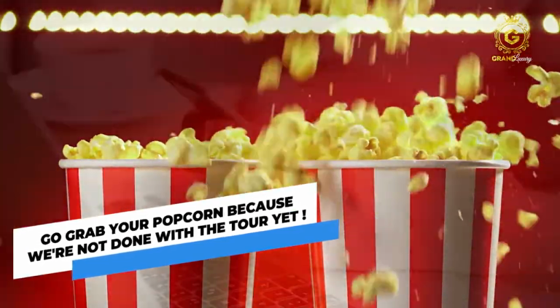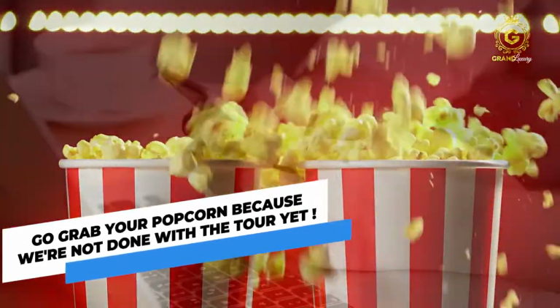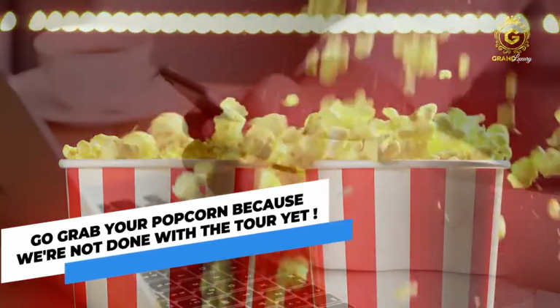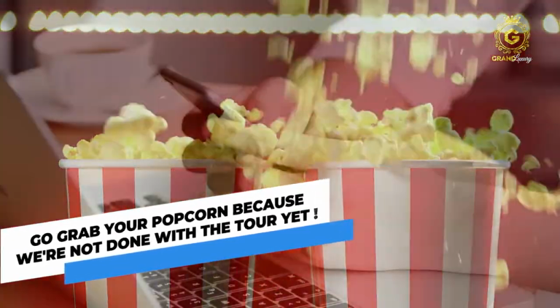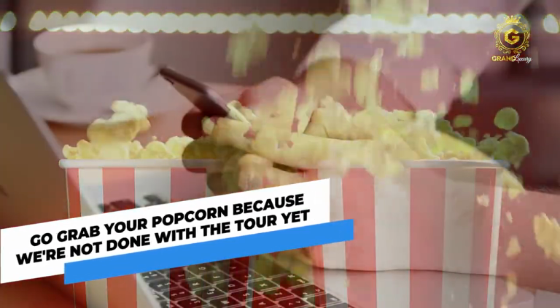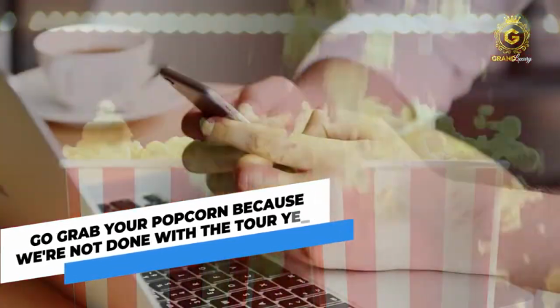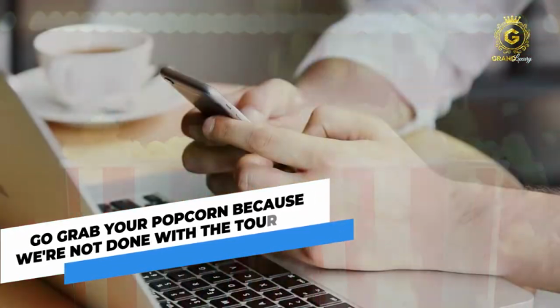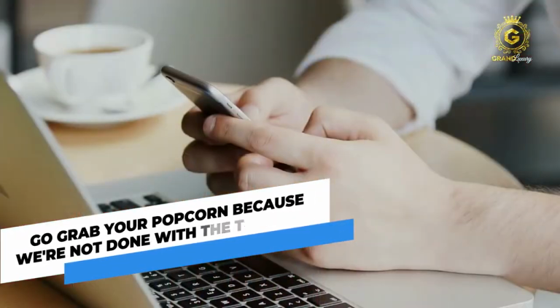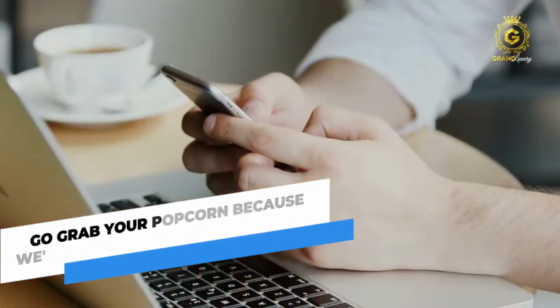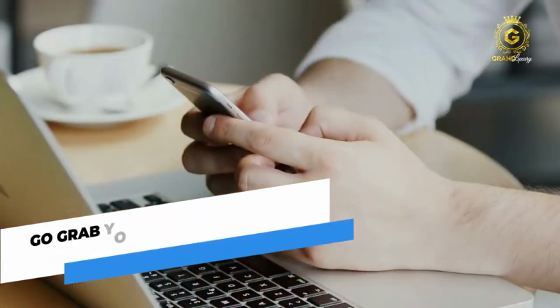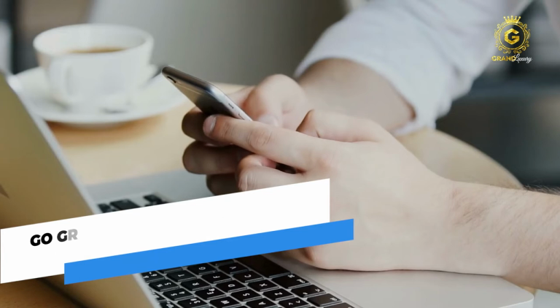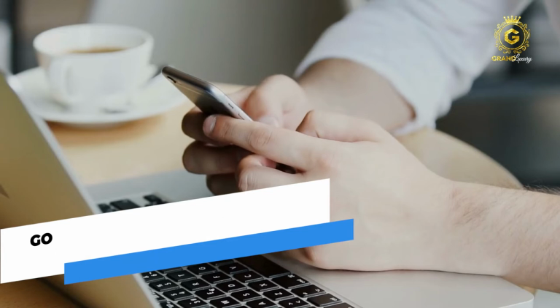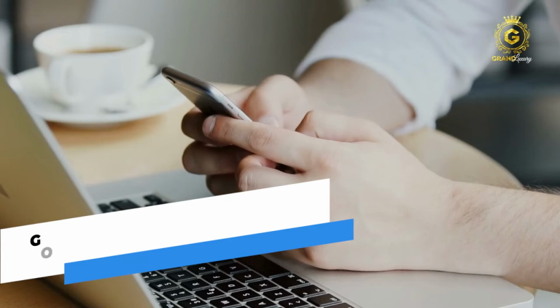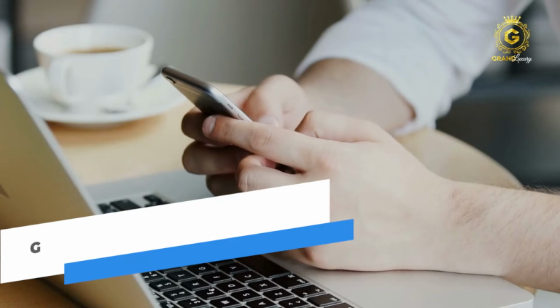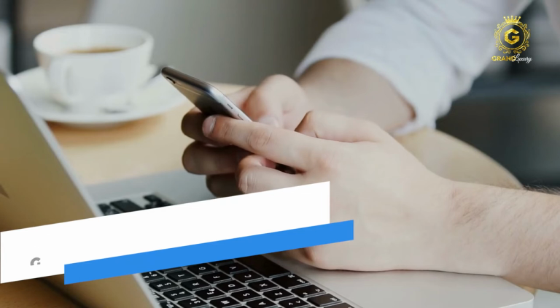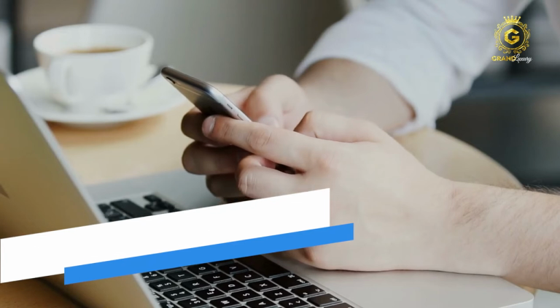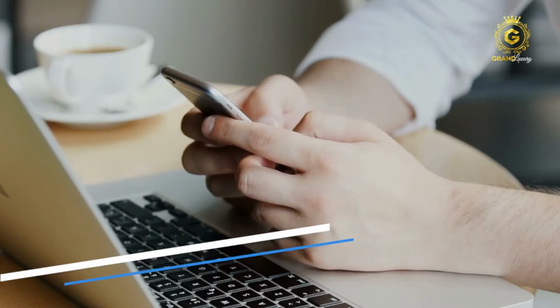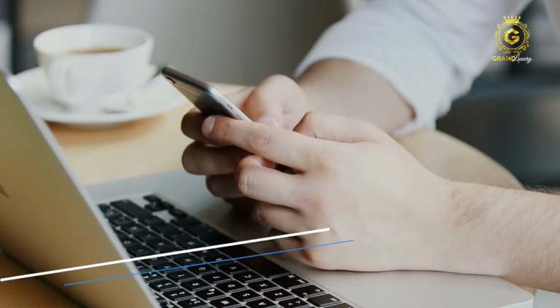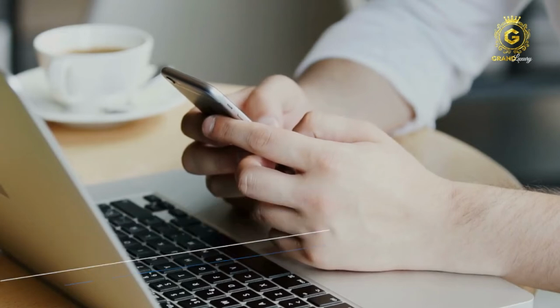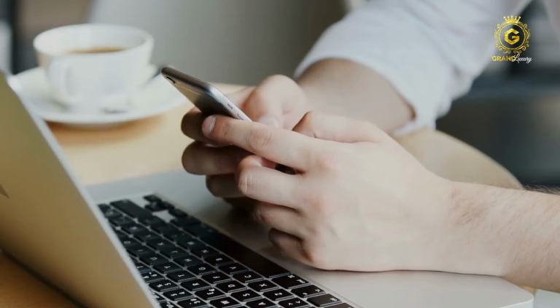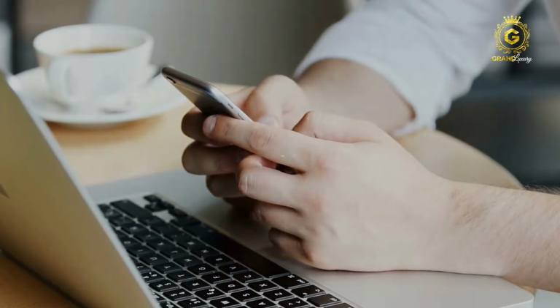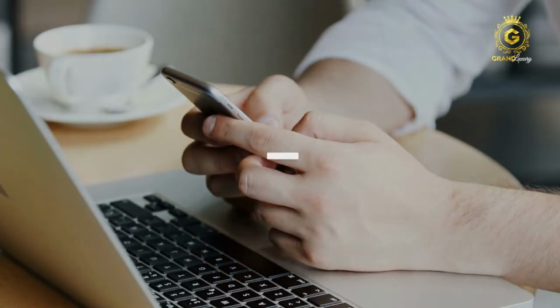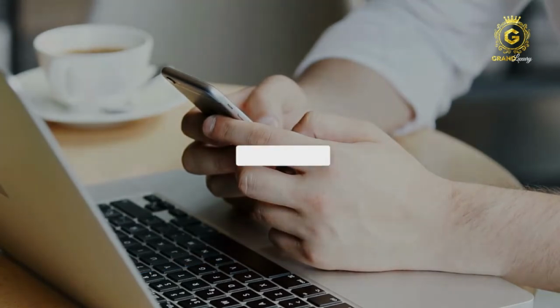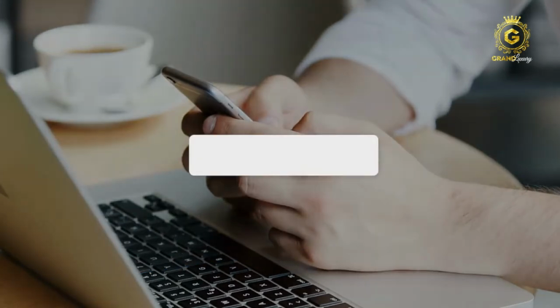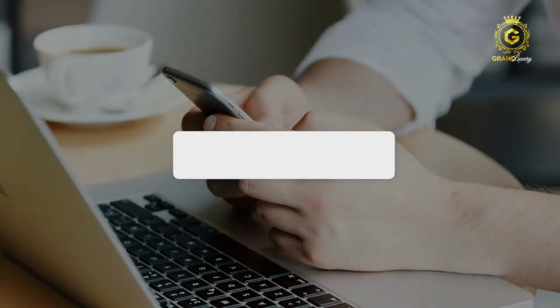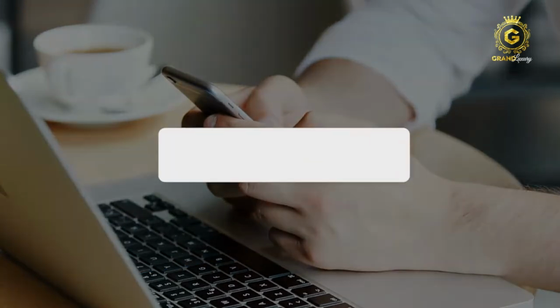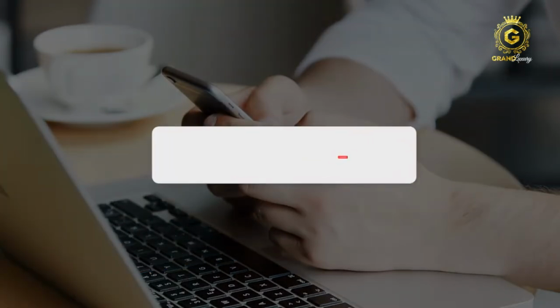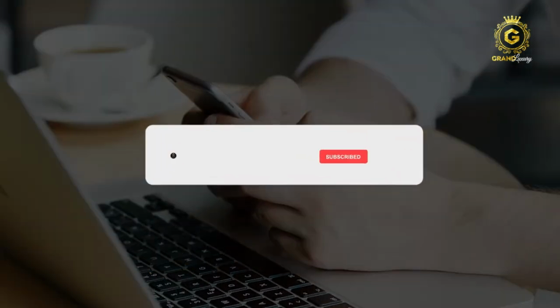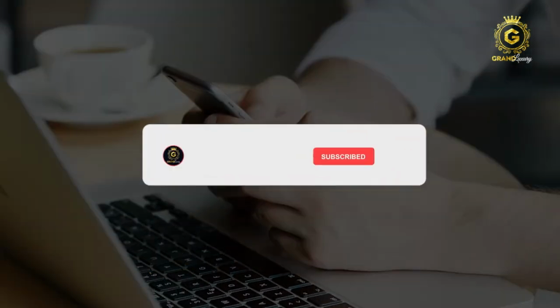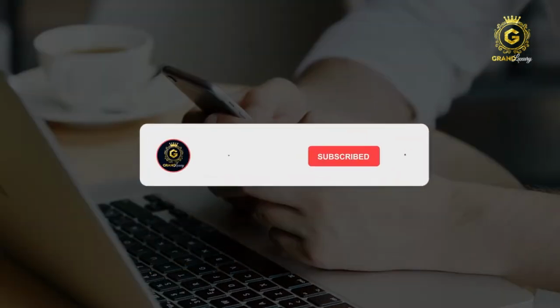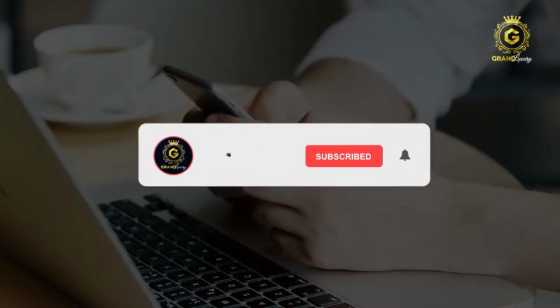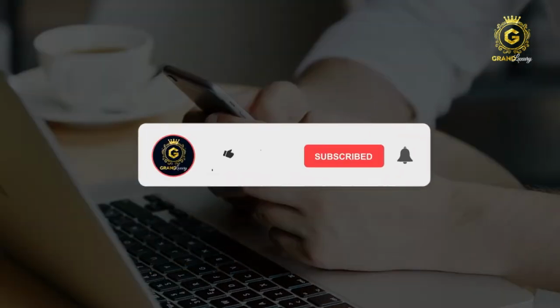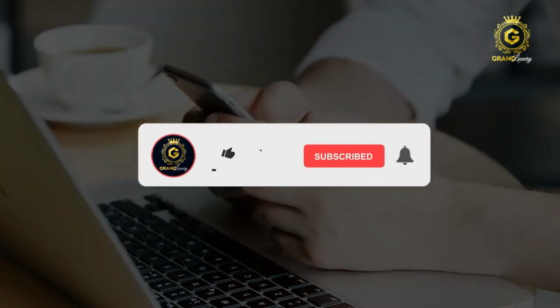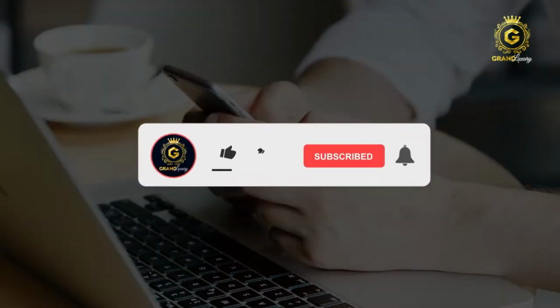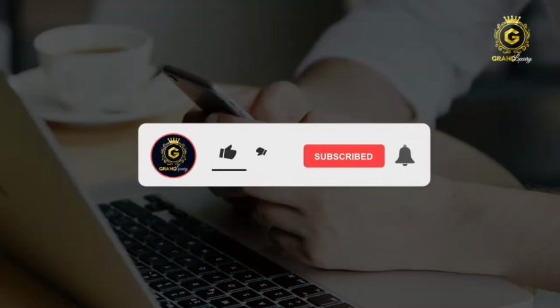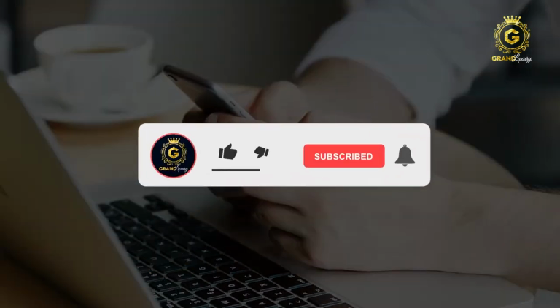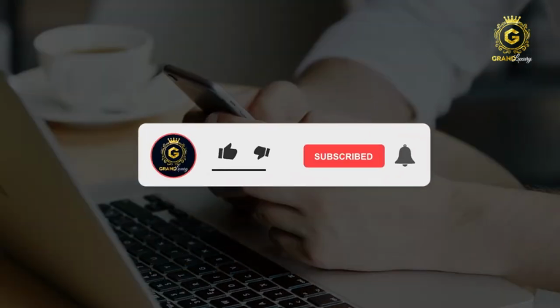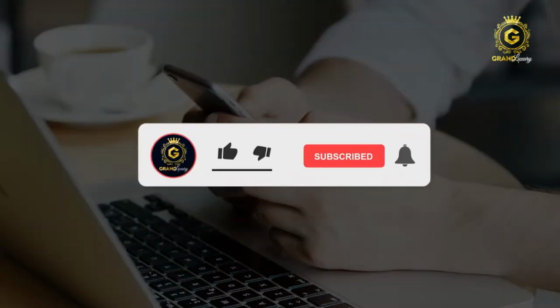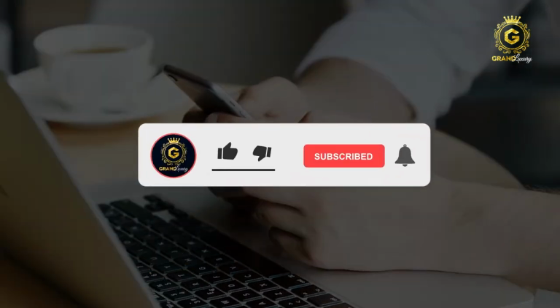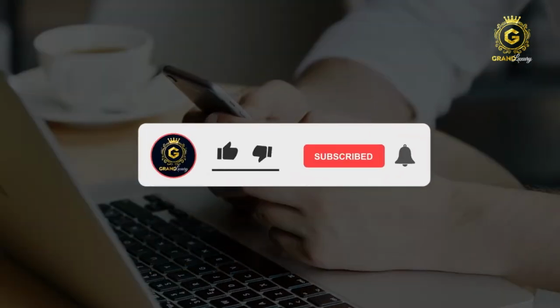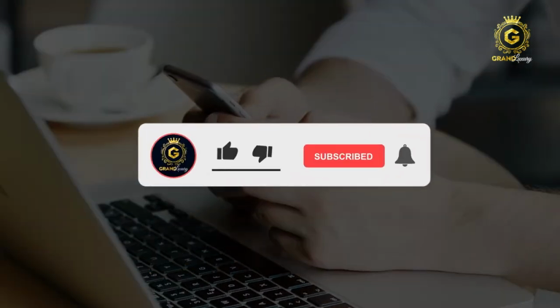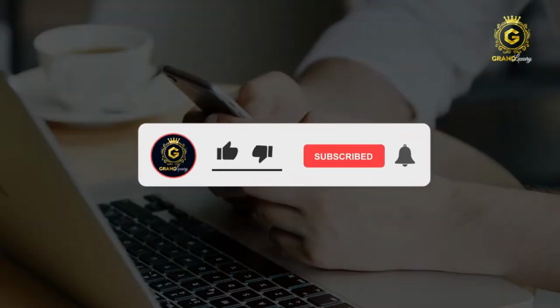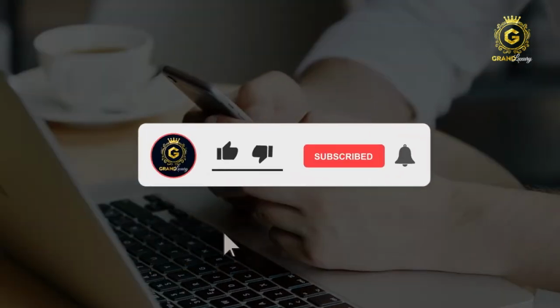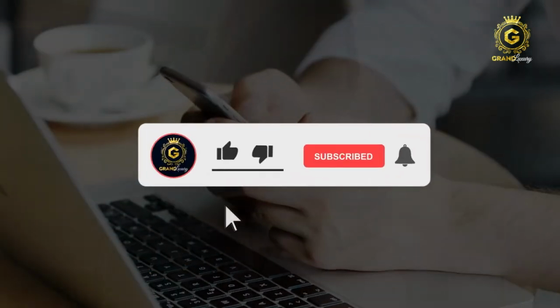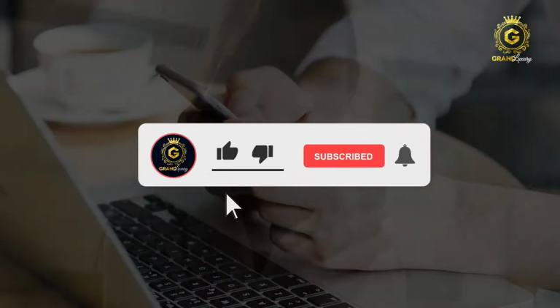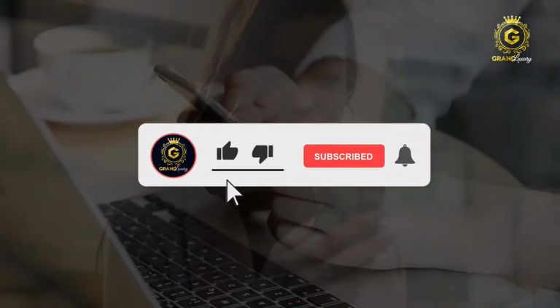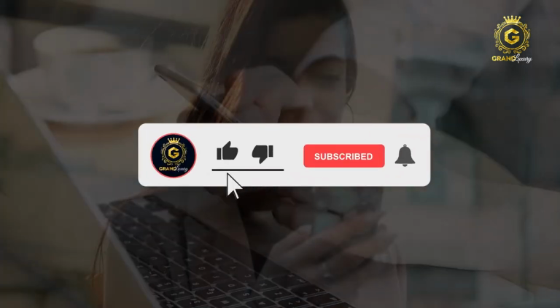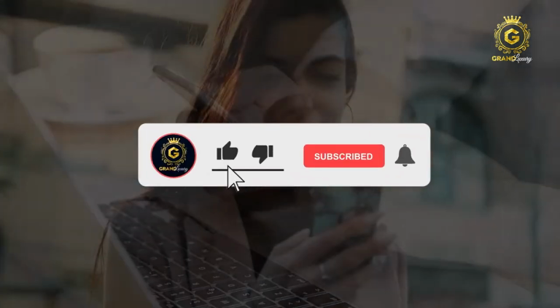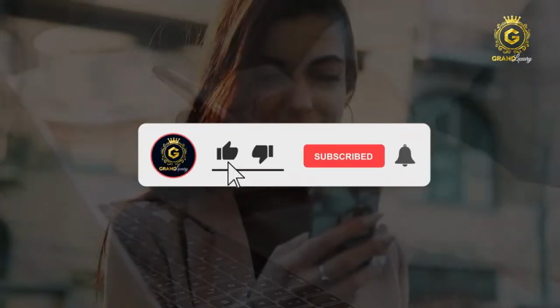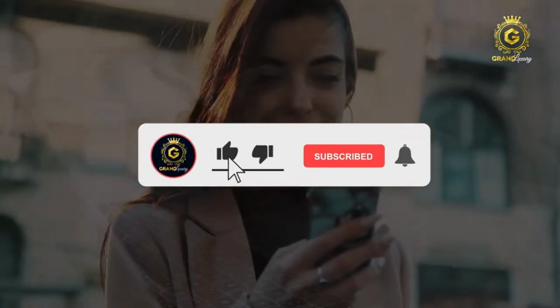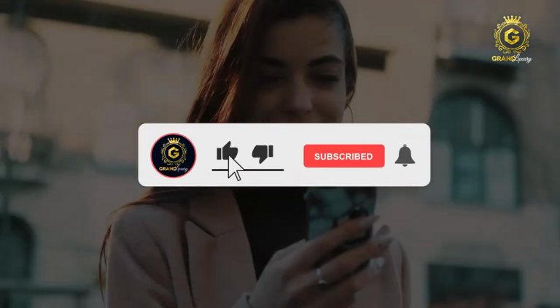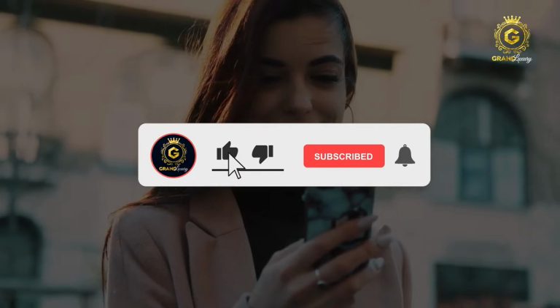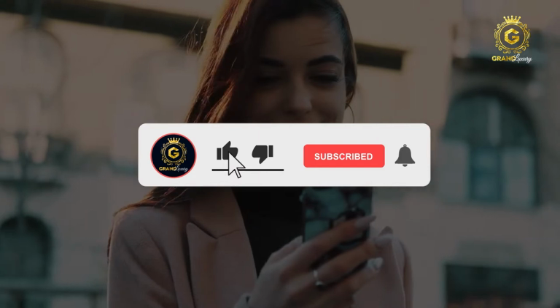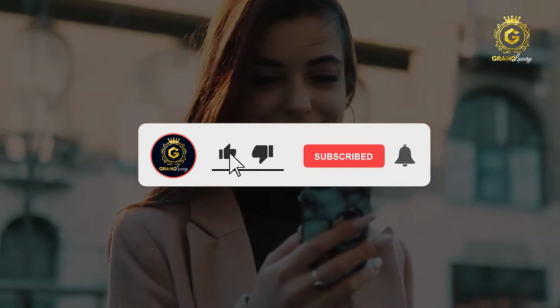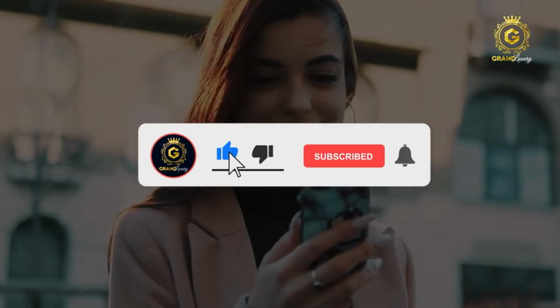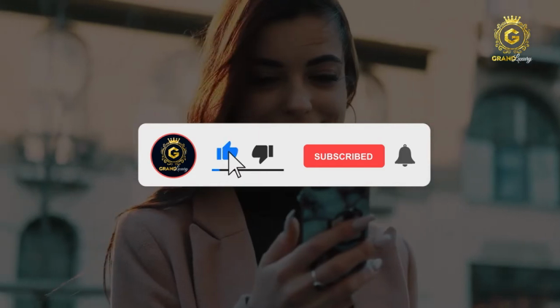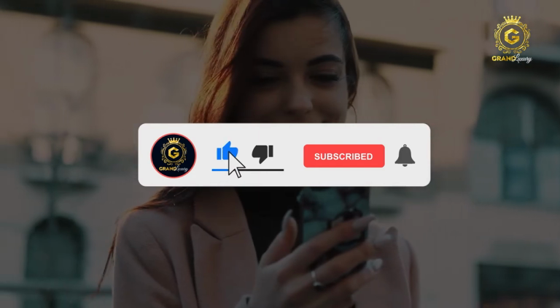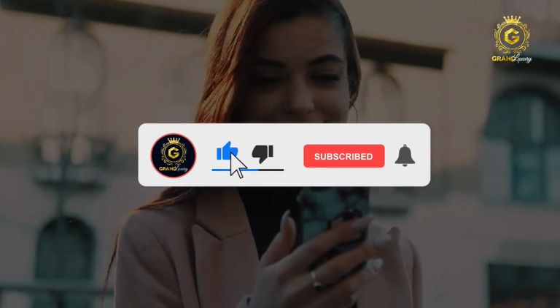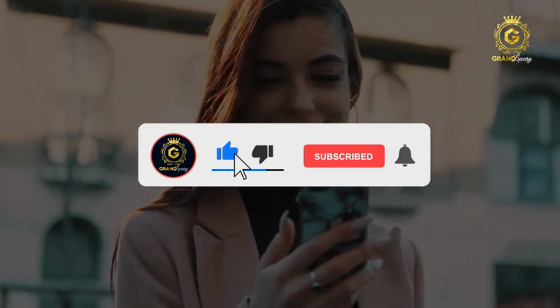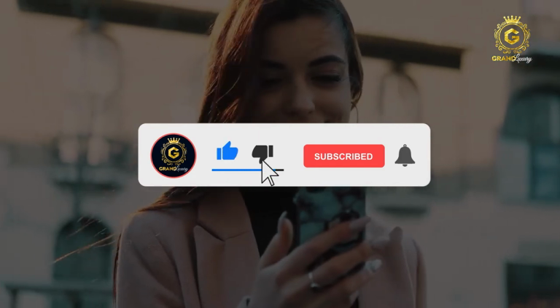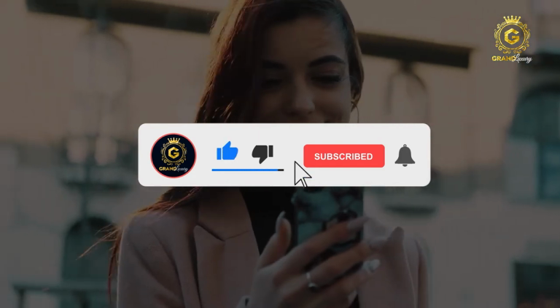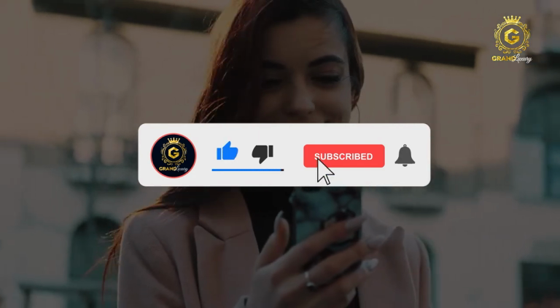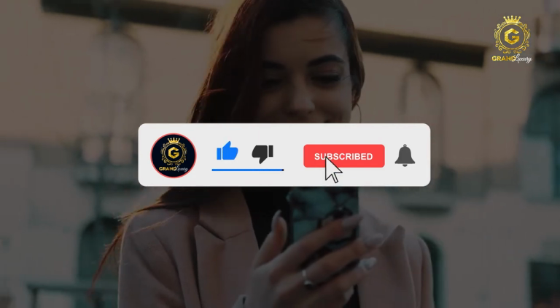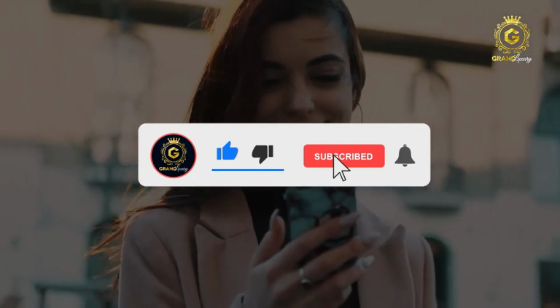Before that, make sure to smash that like button and hit that bell notification if you haven't already done so — this way you don't miss a single video we make.